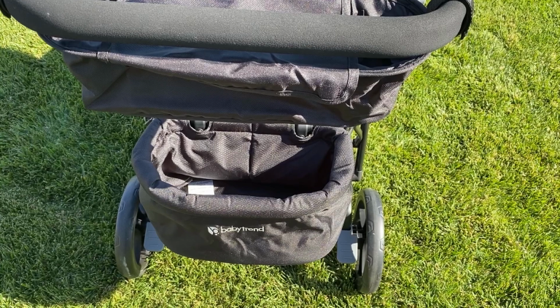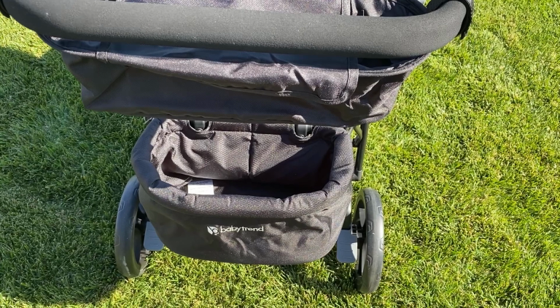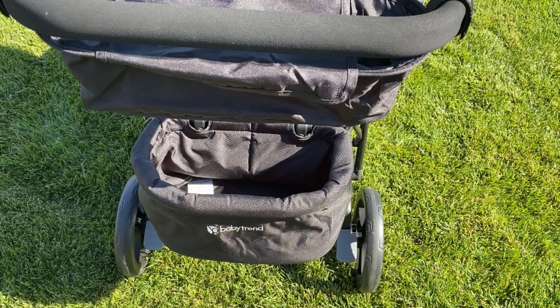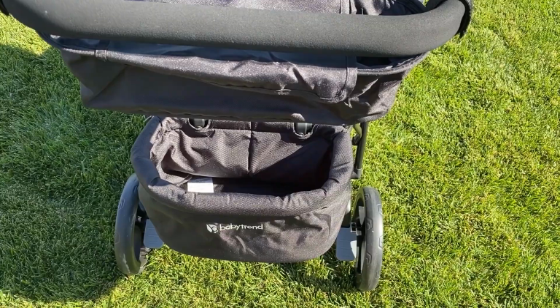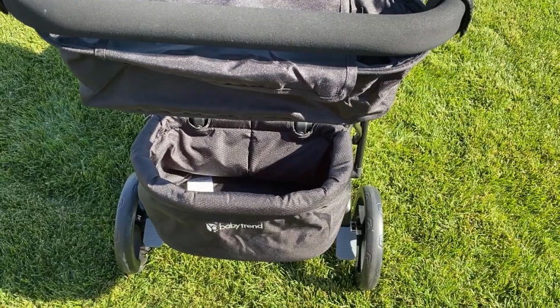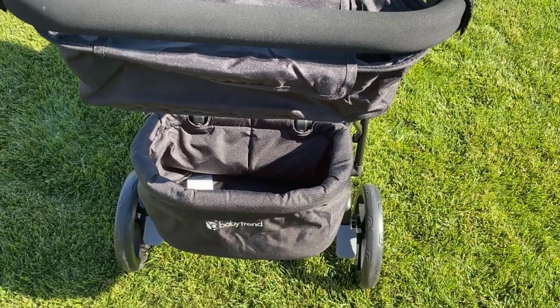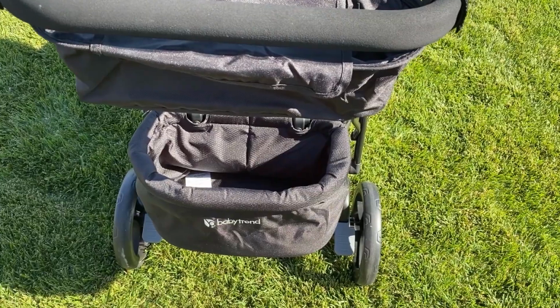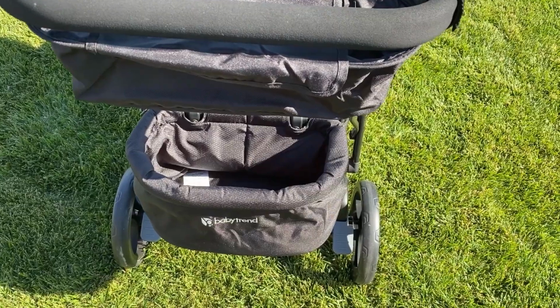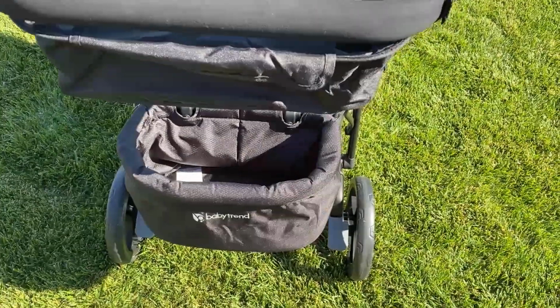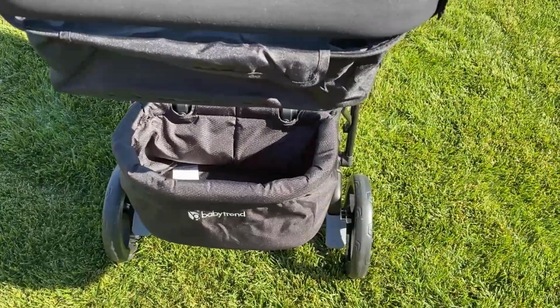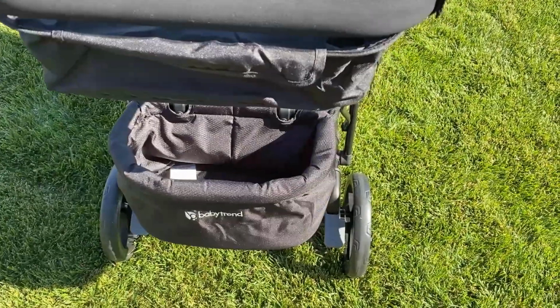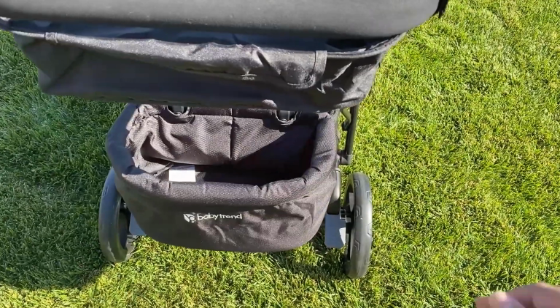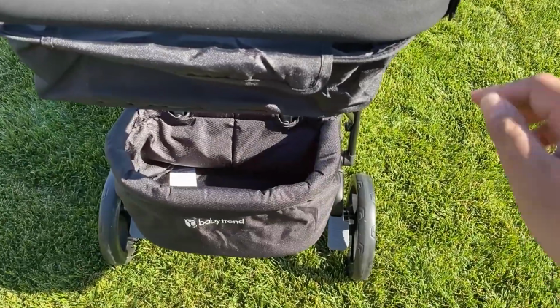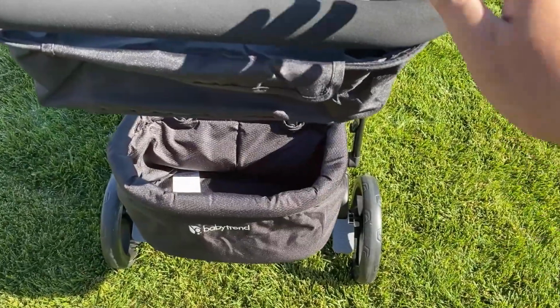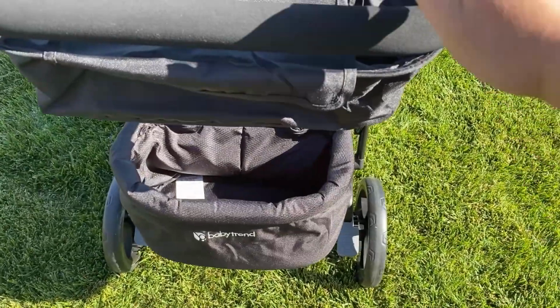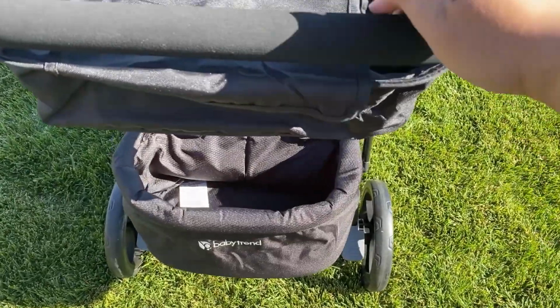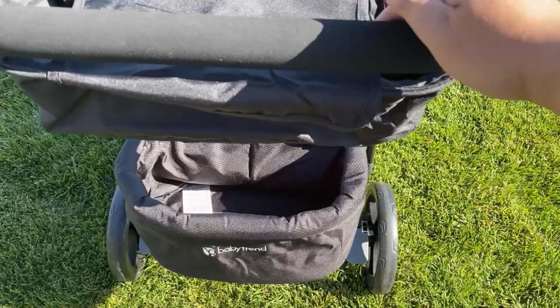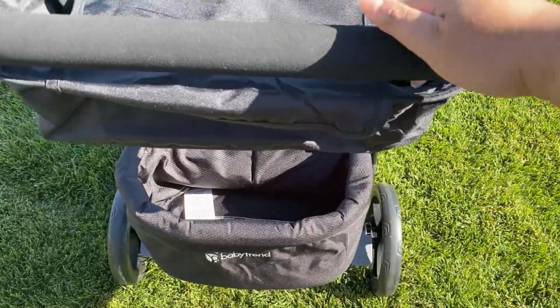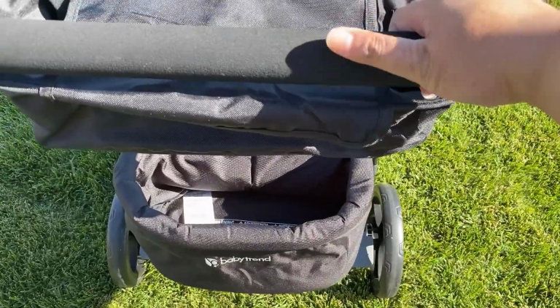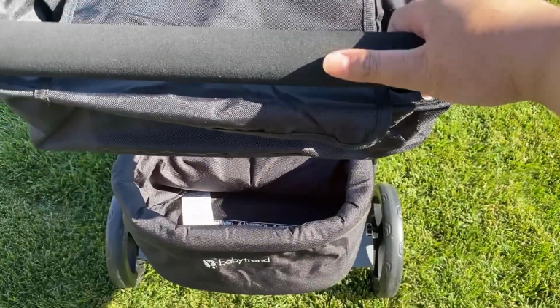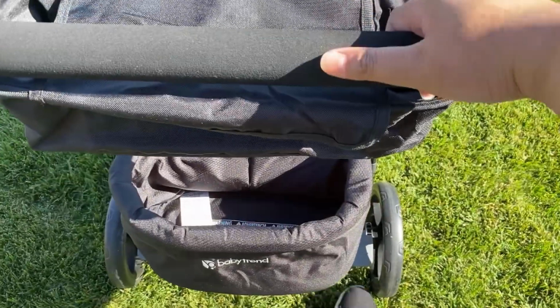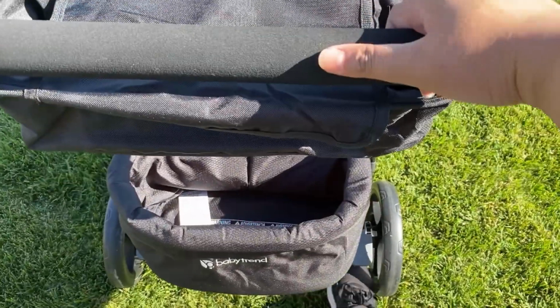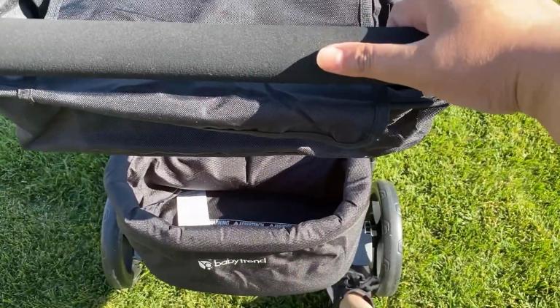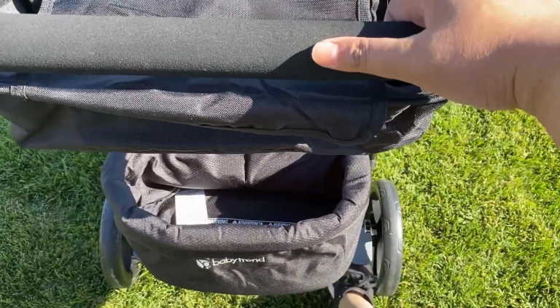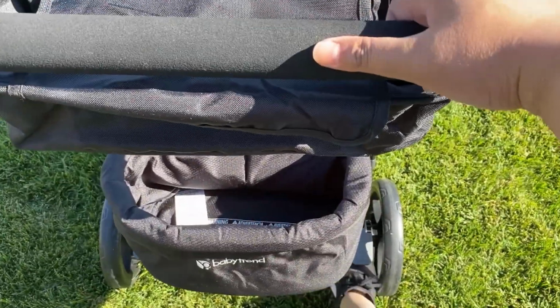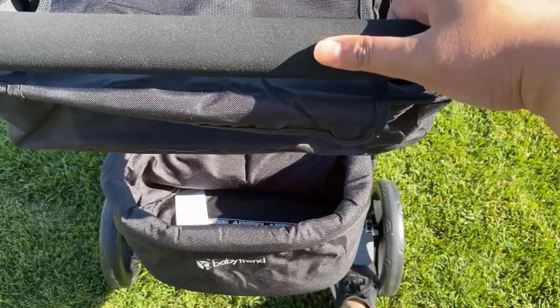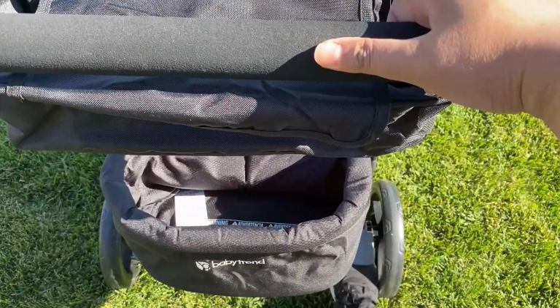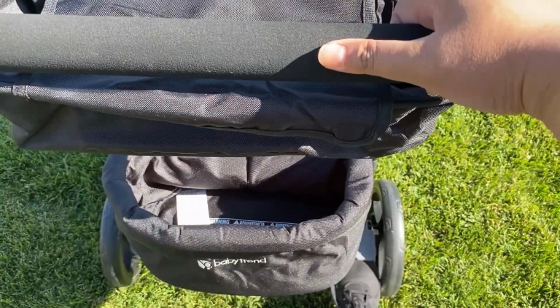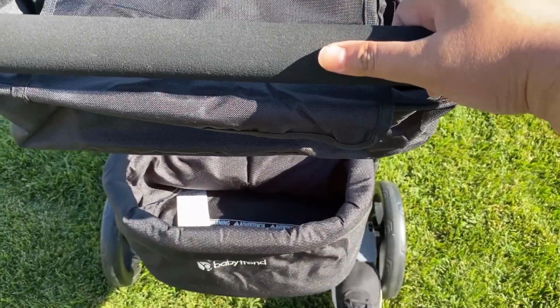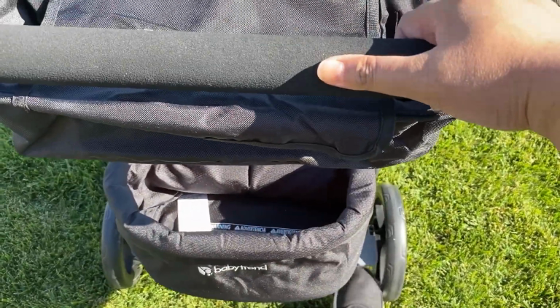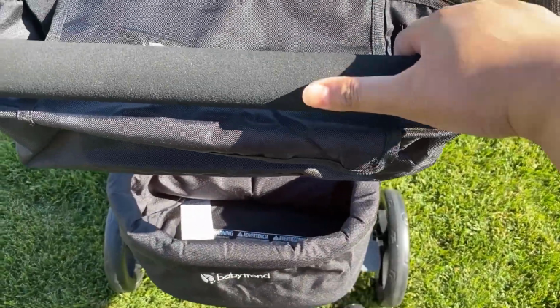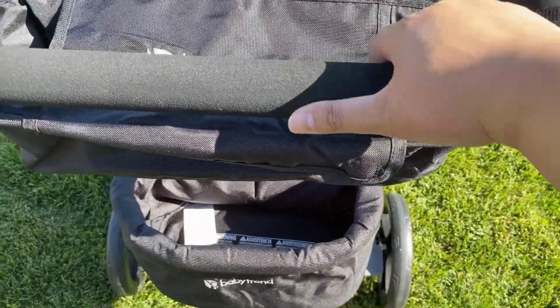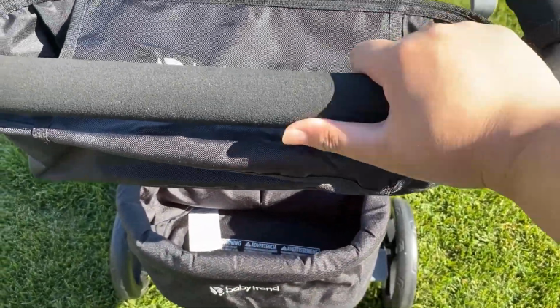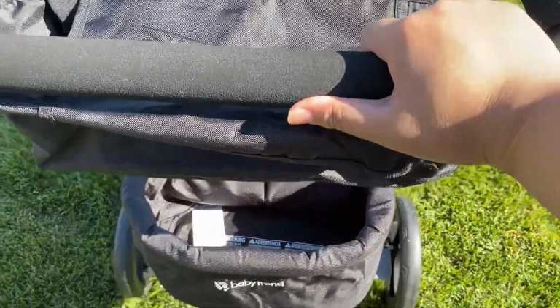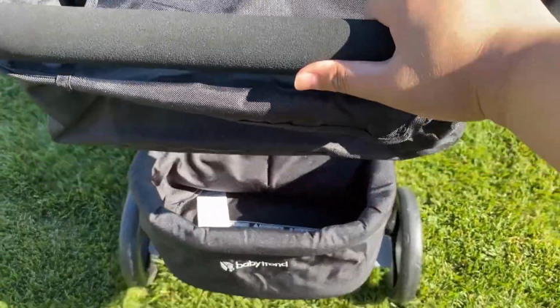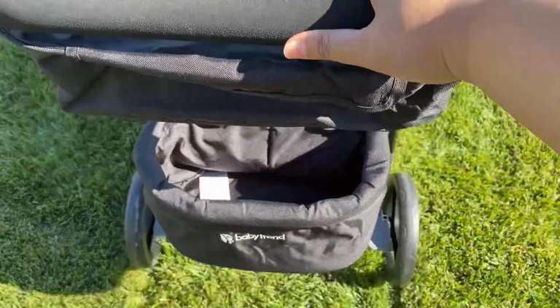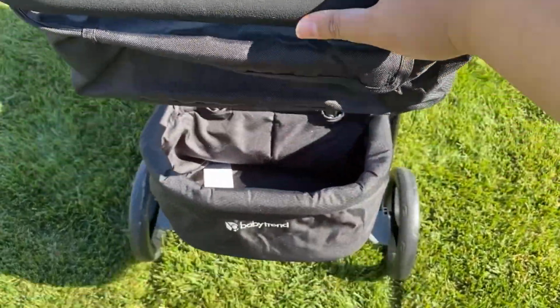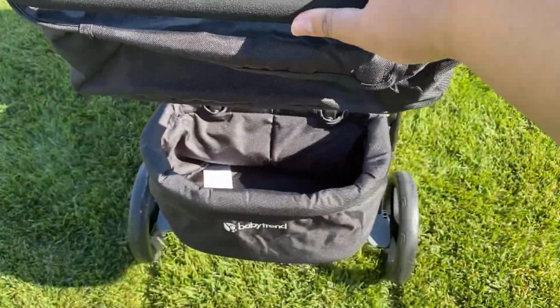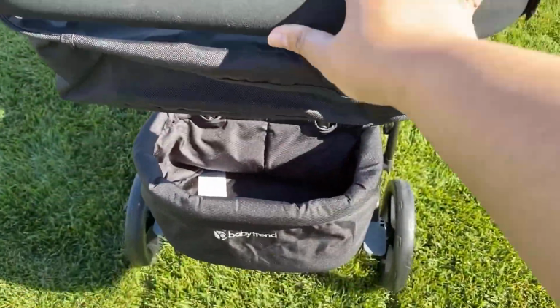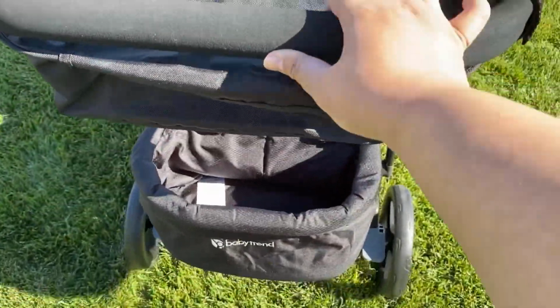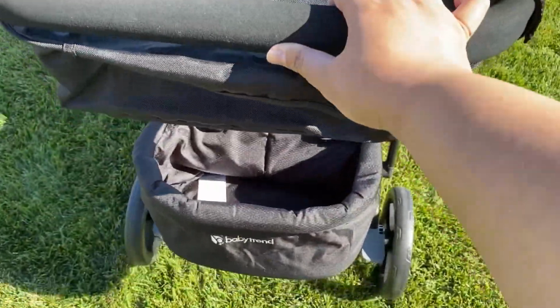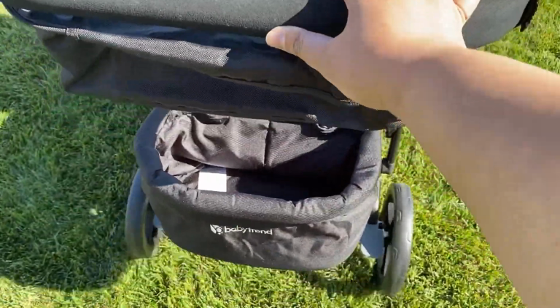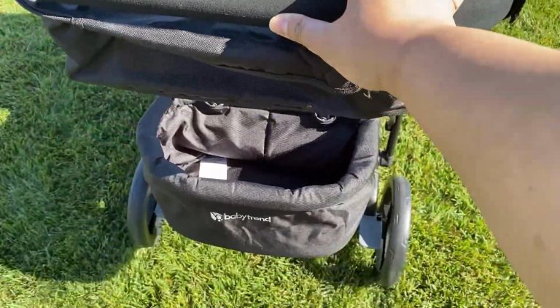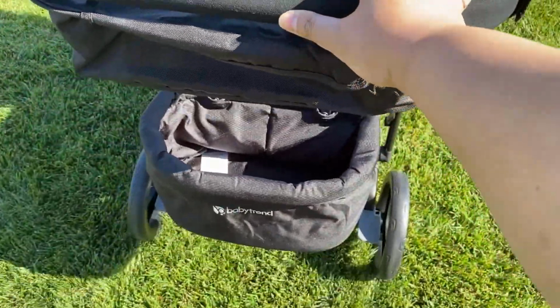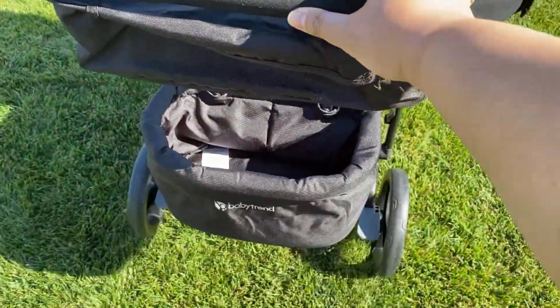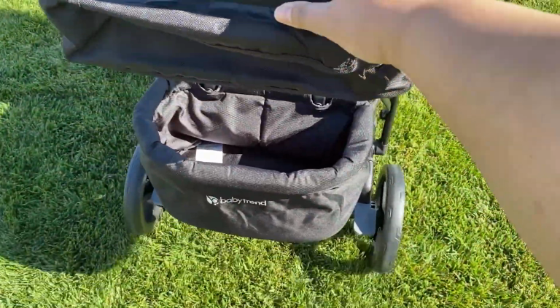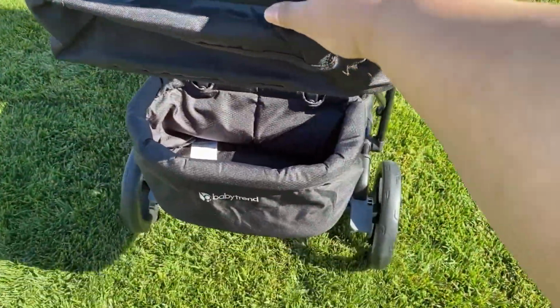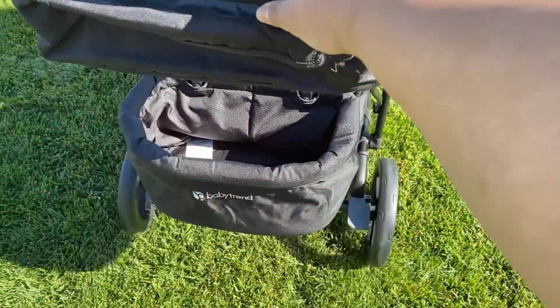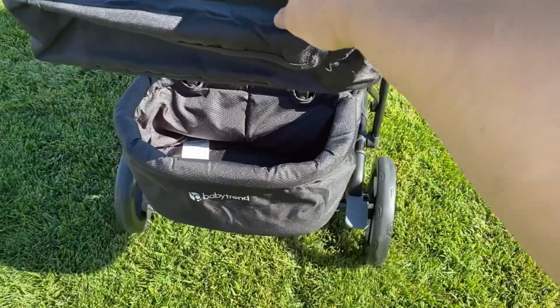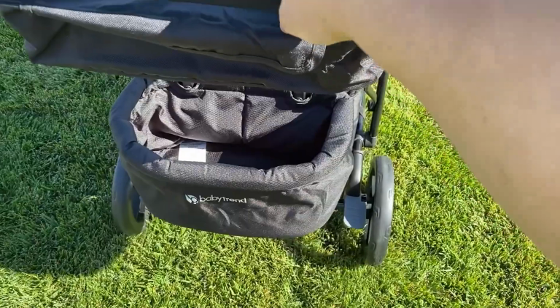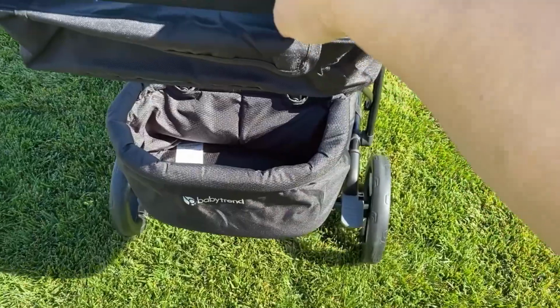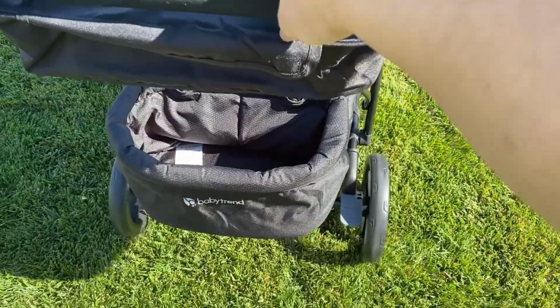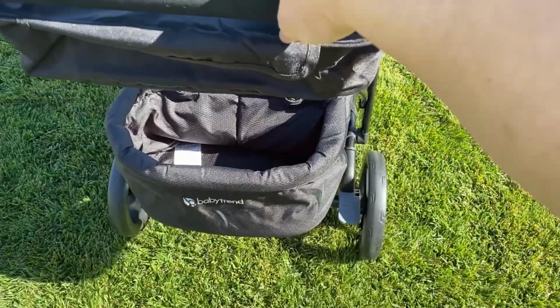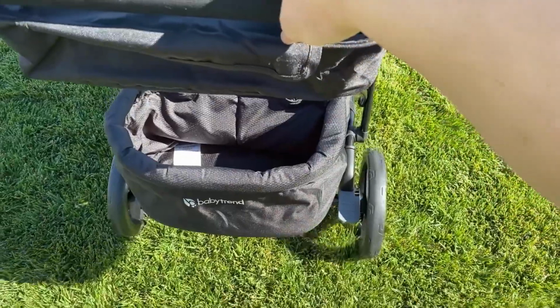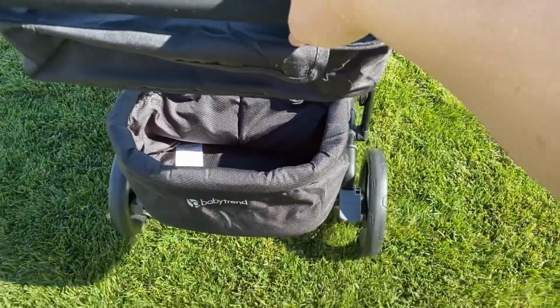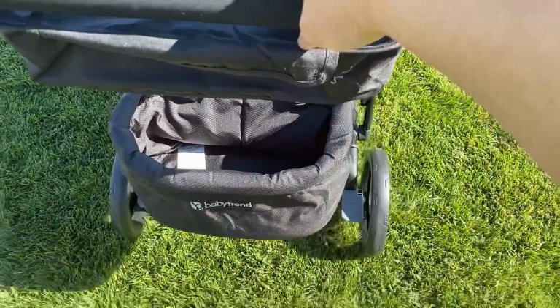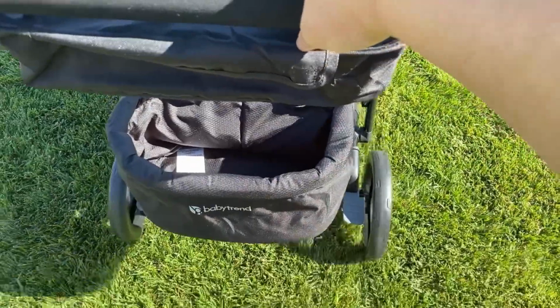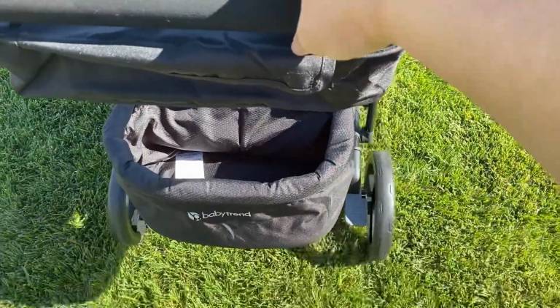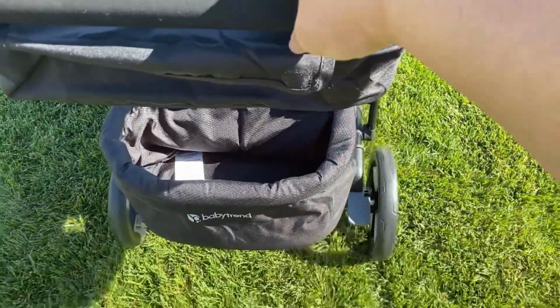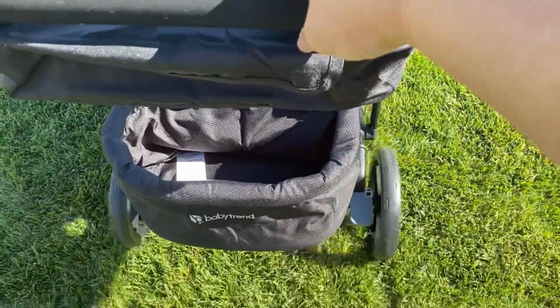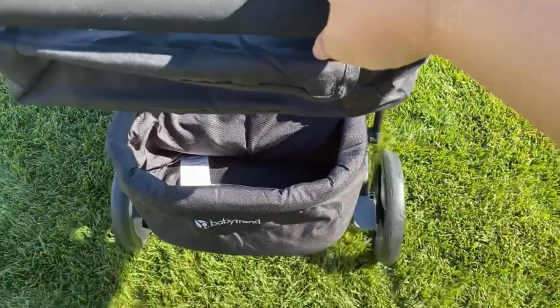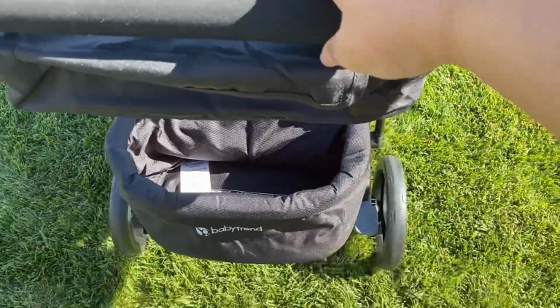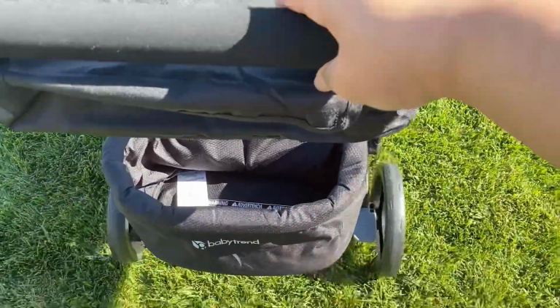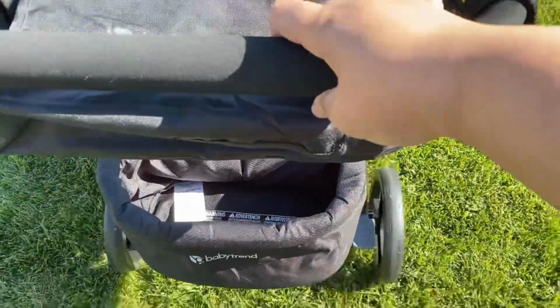The brakes engage and disengage with a quick flip of the foot handle. I had sneakers on, but I think it is flip-flop friendly also.